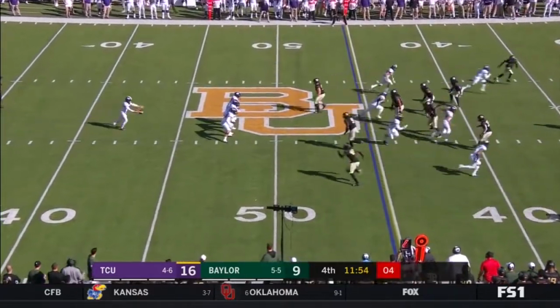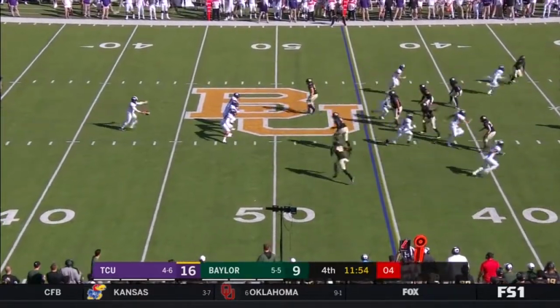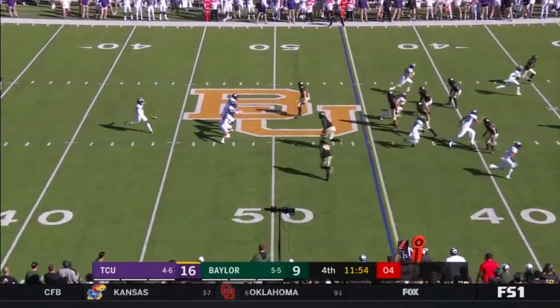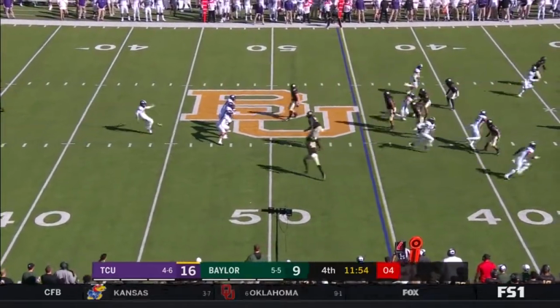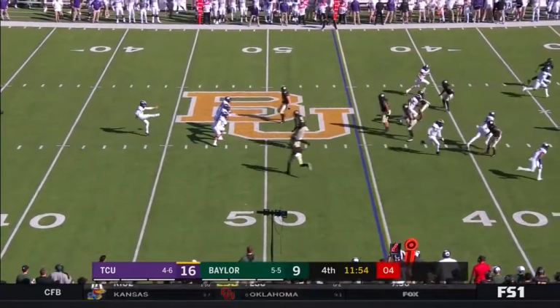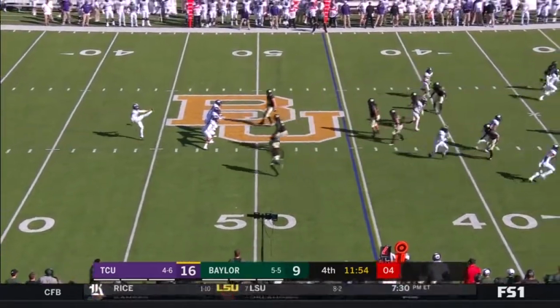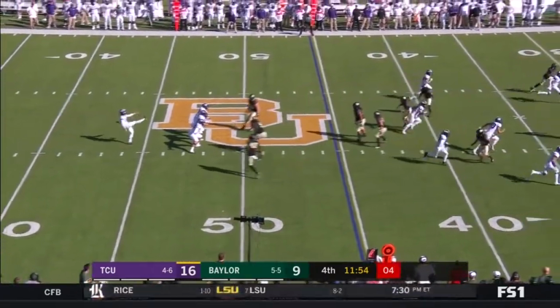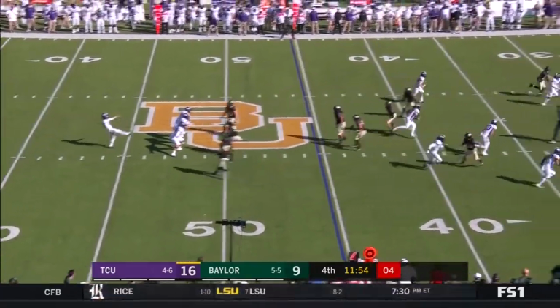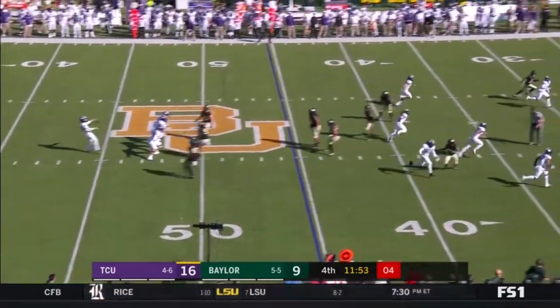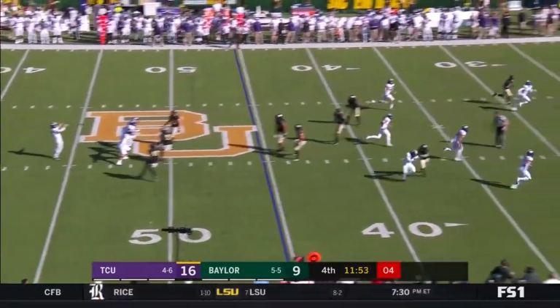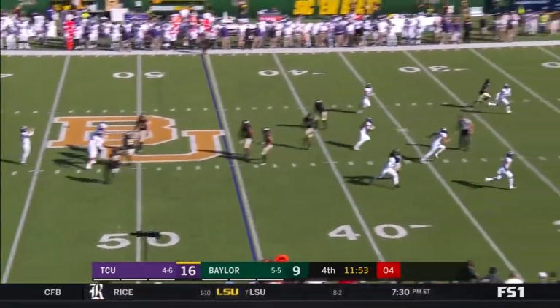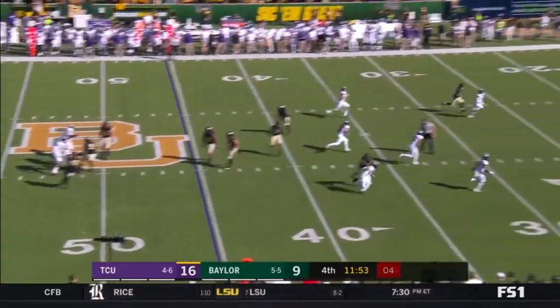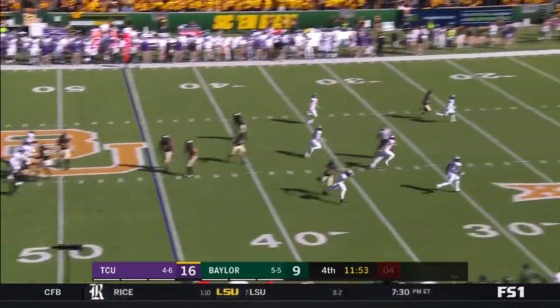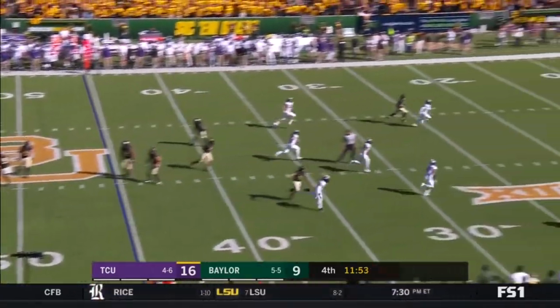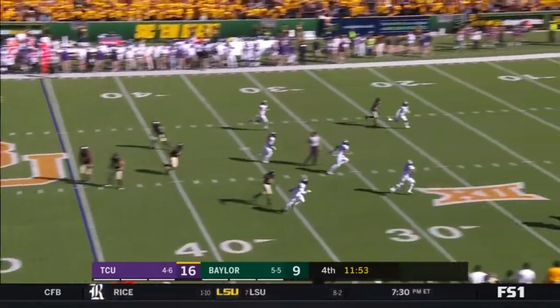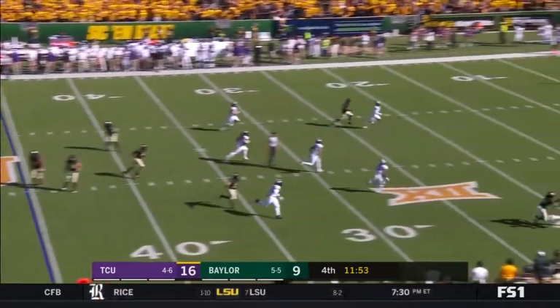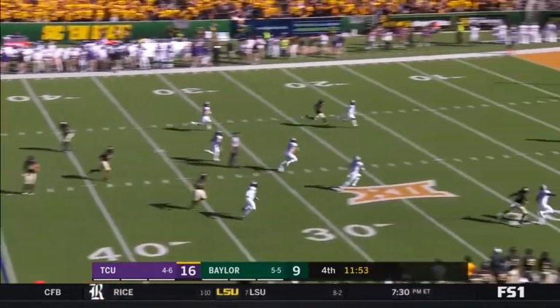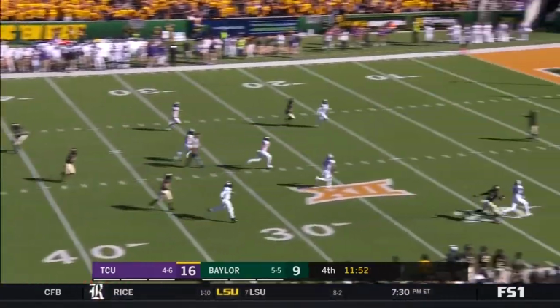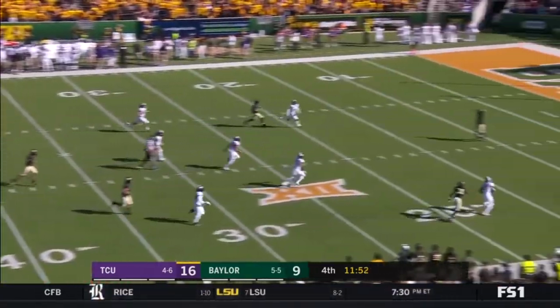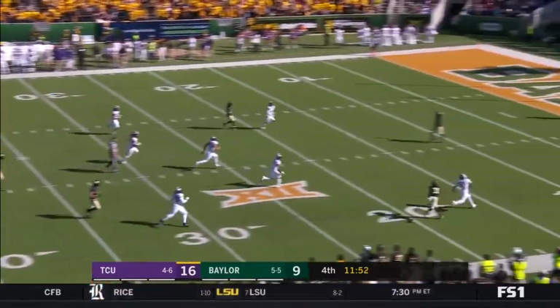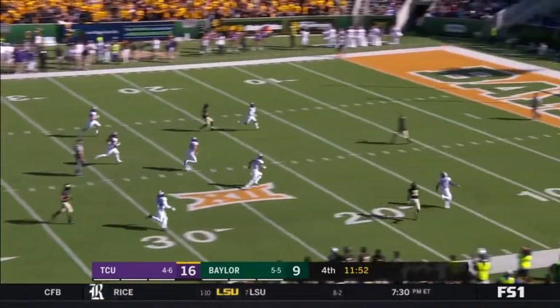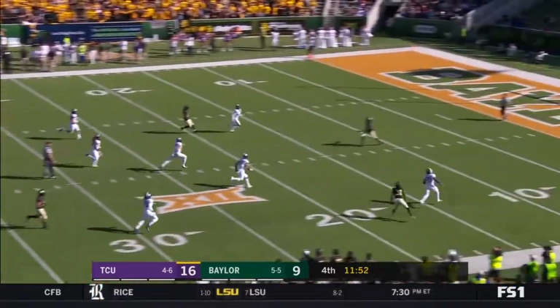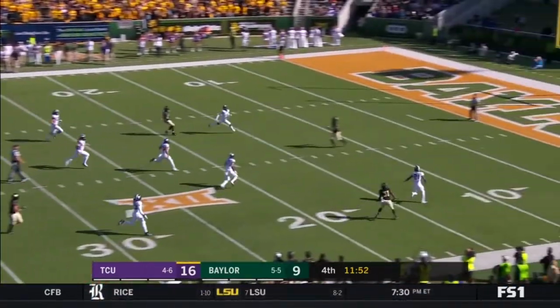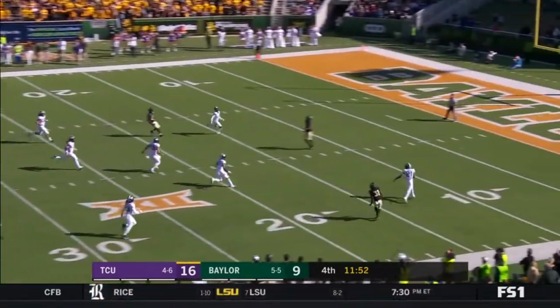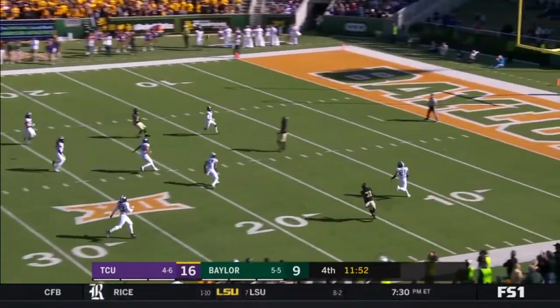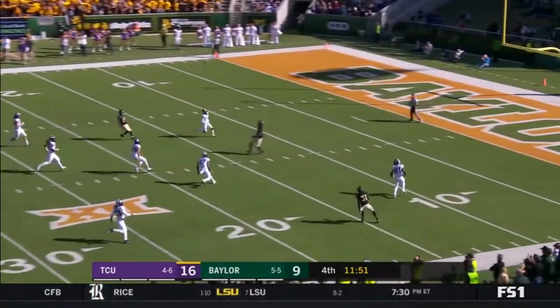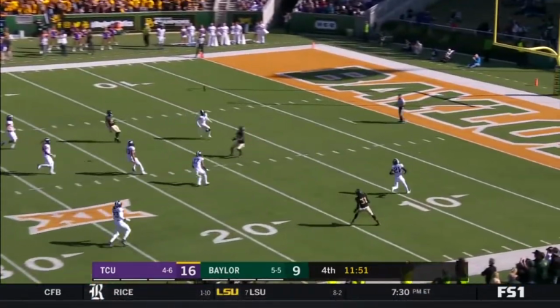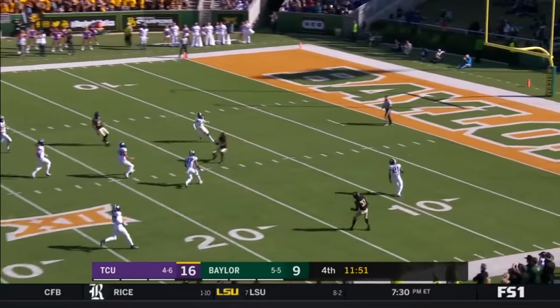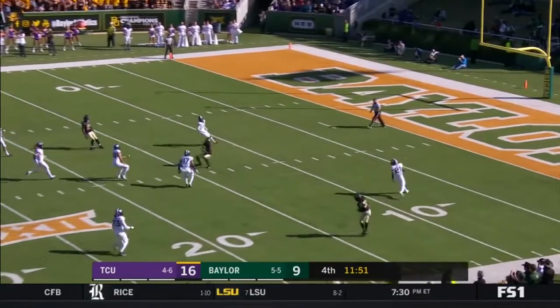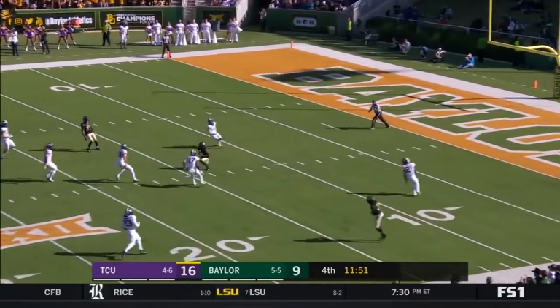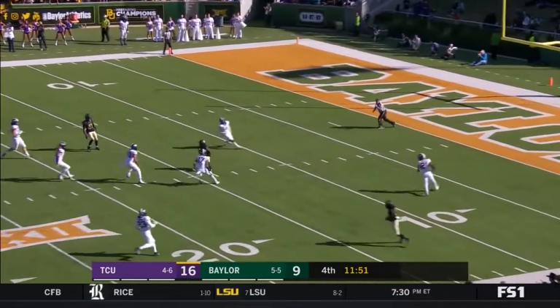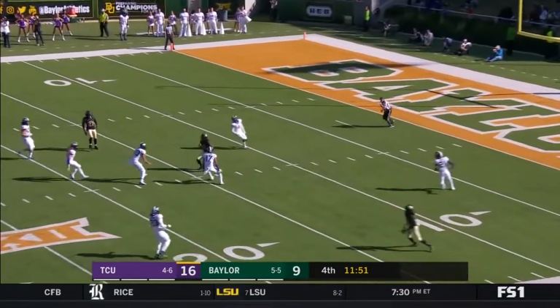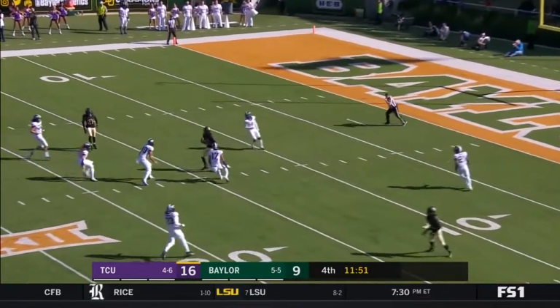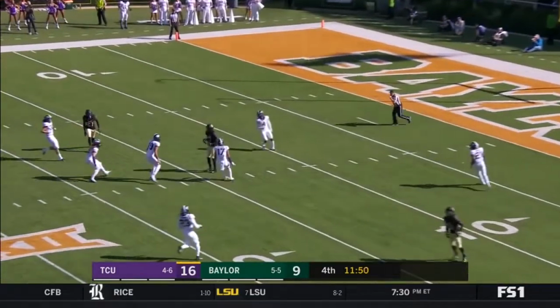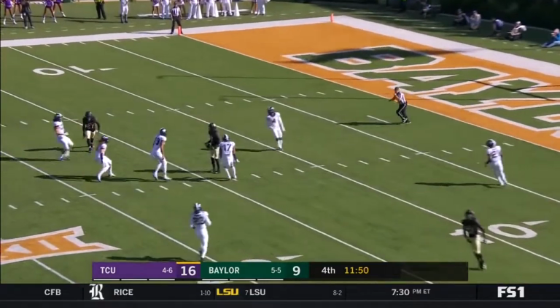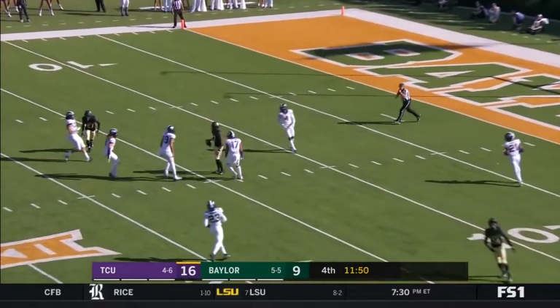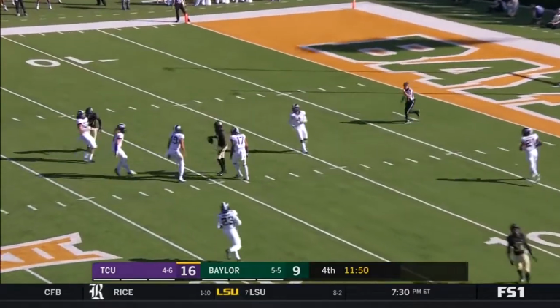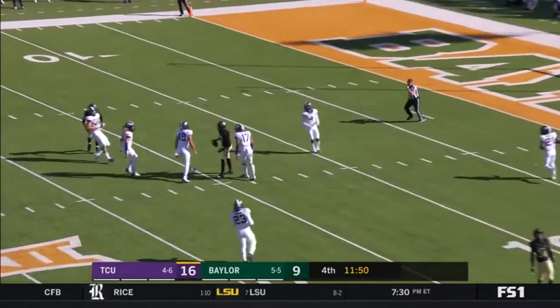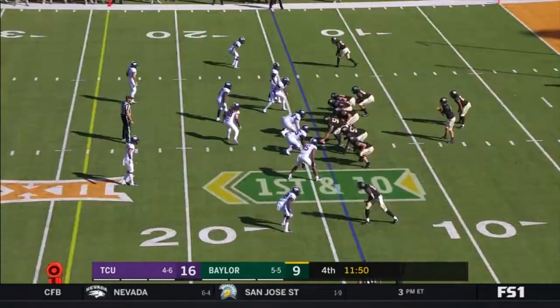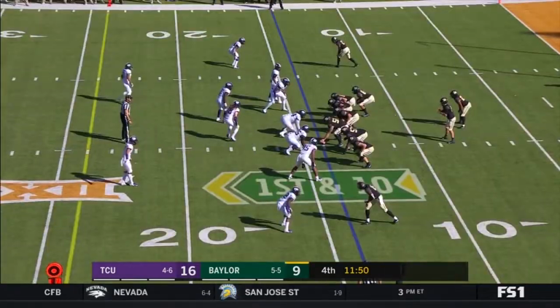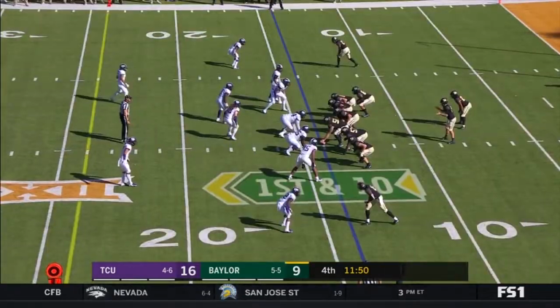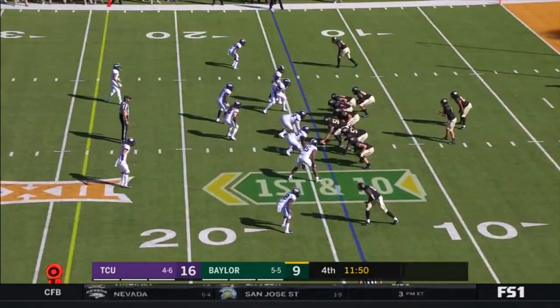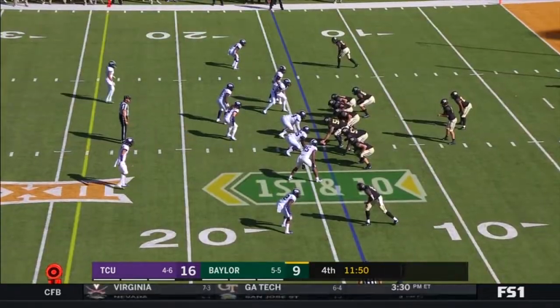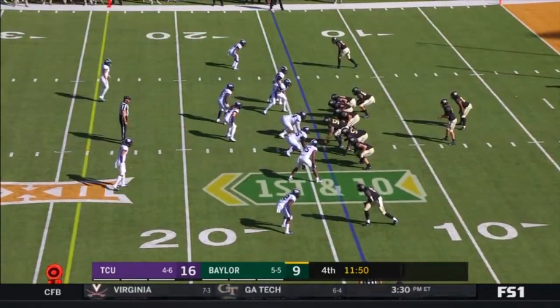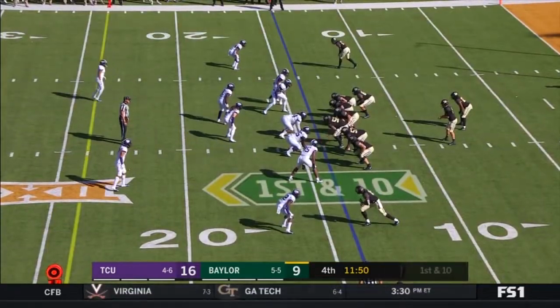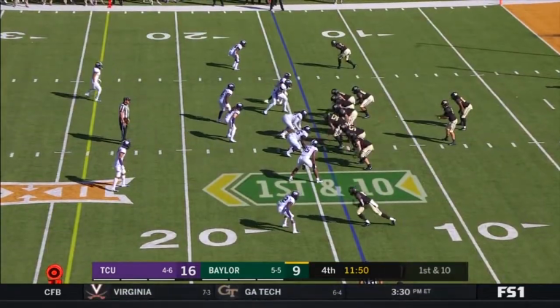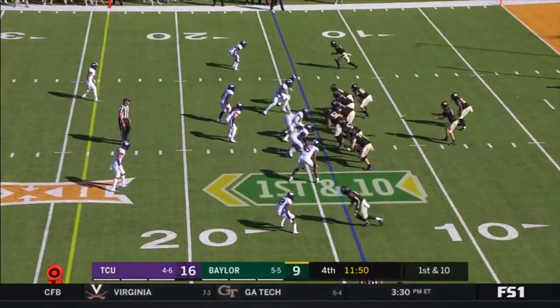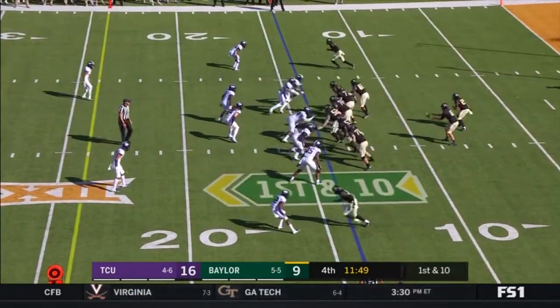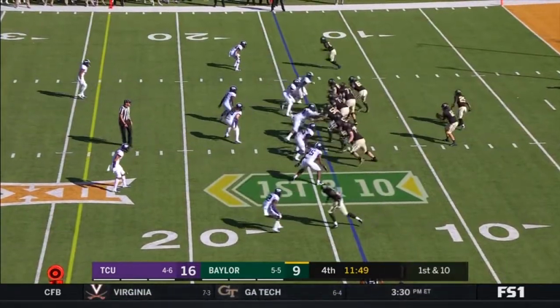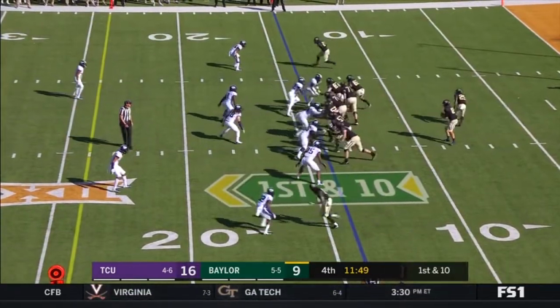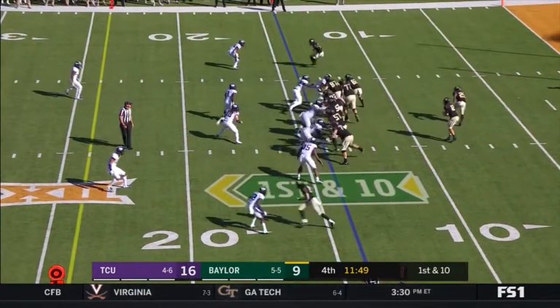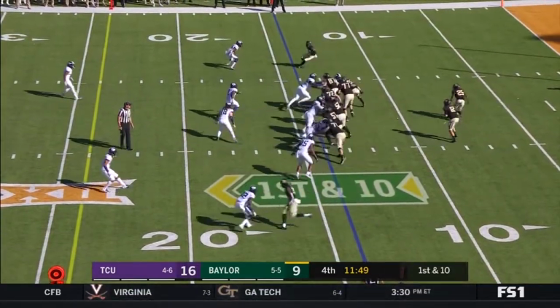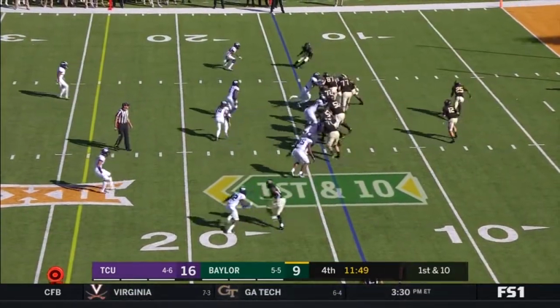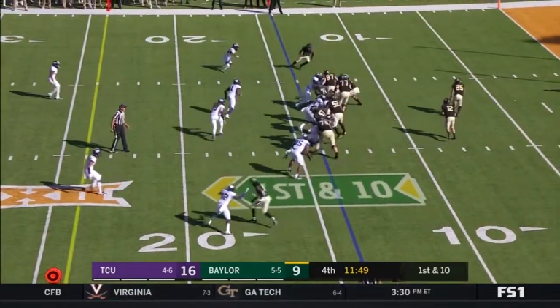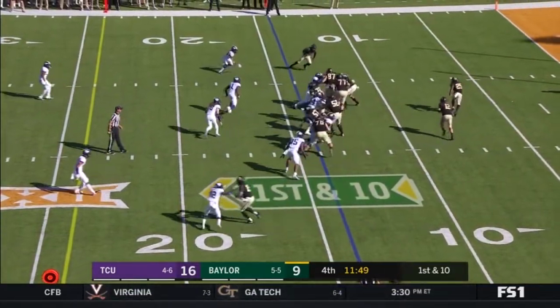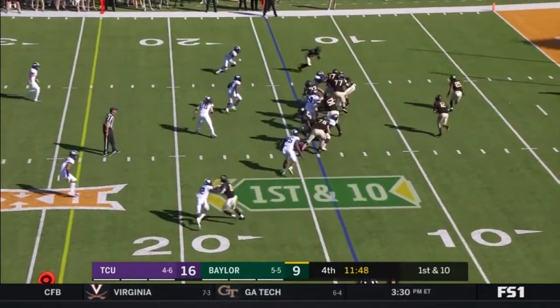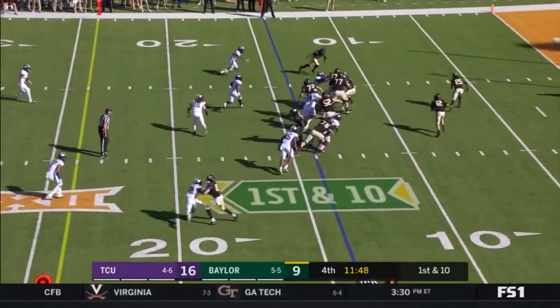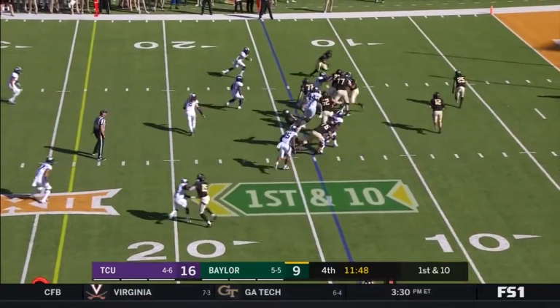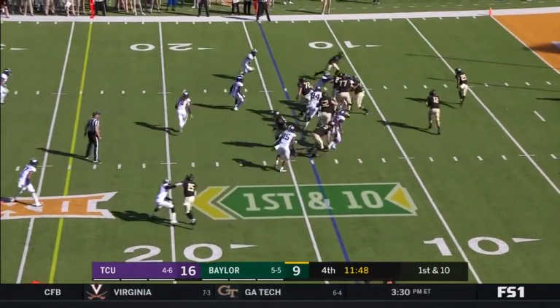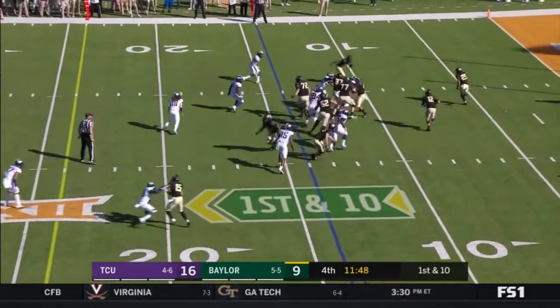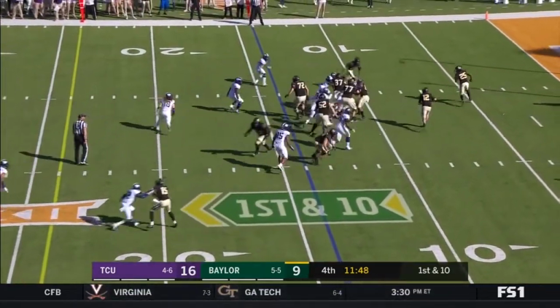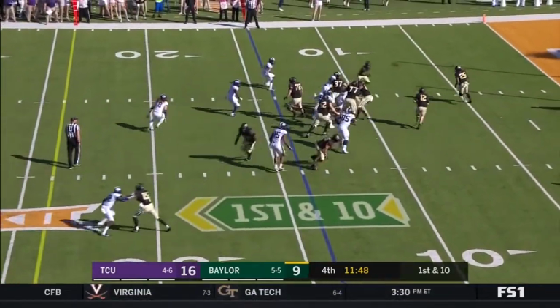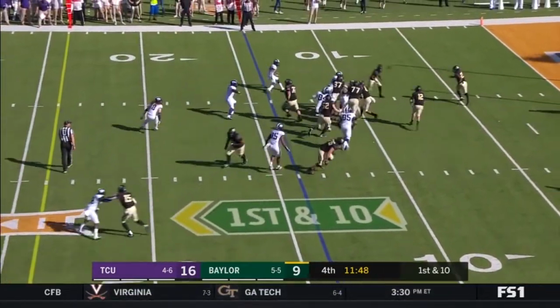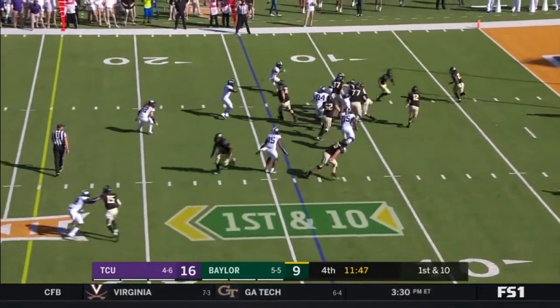I like this call by Gary Patterson. His defense — they've been playing amazing all day. So let's put them back on the field and see what they can do. TCU eventually moved to Fort Worth, 19-10.